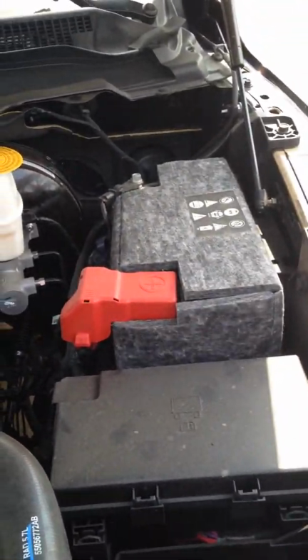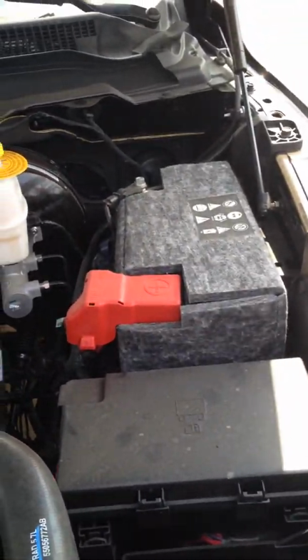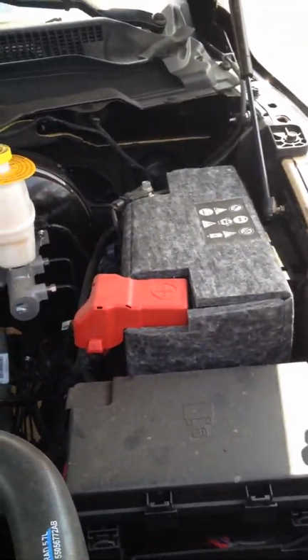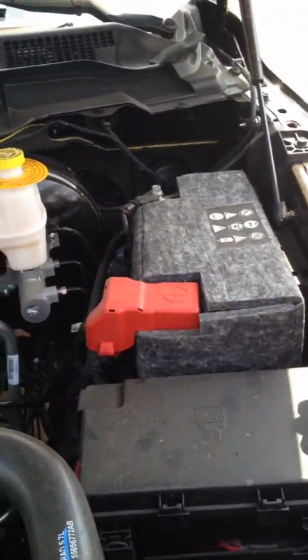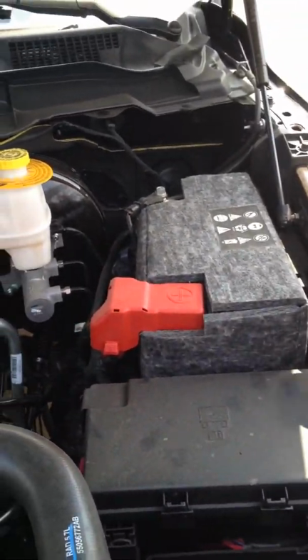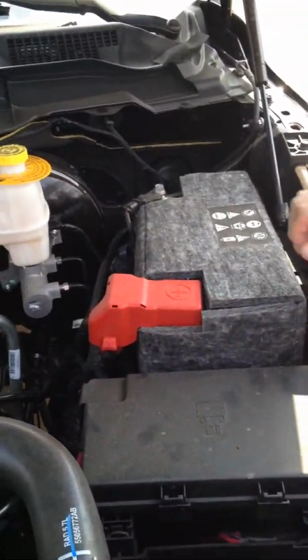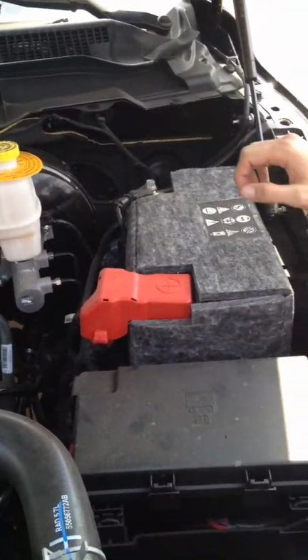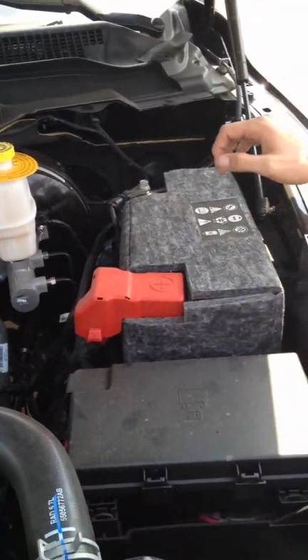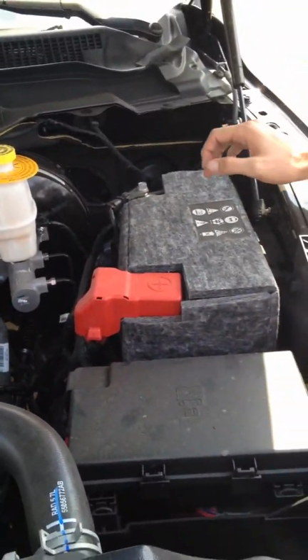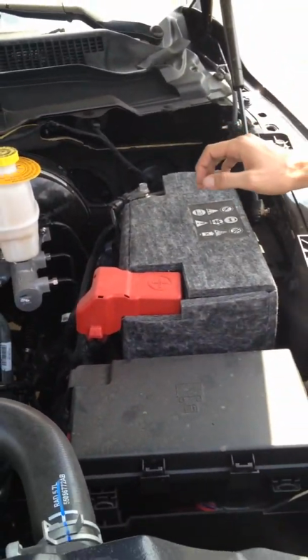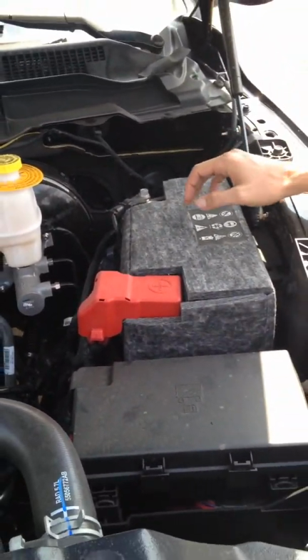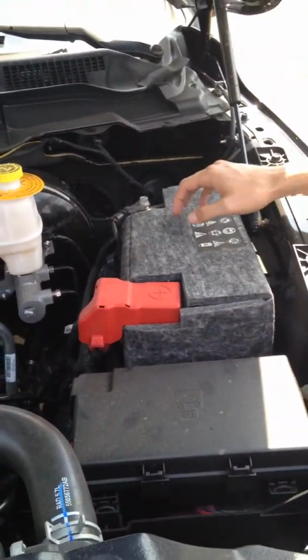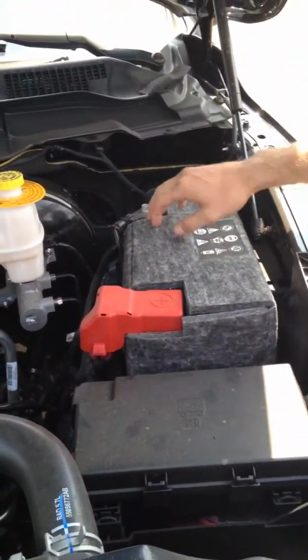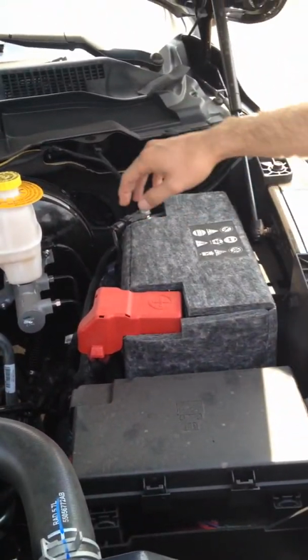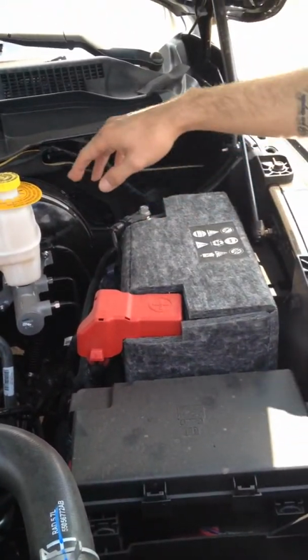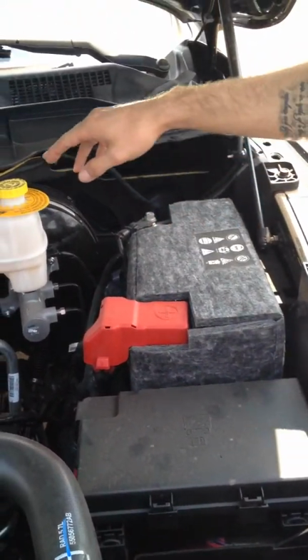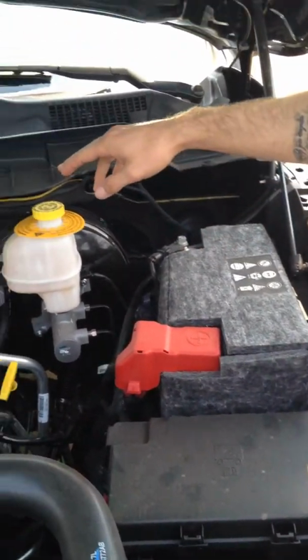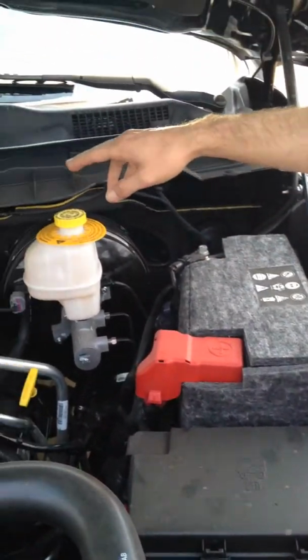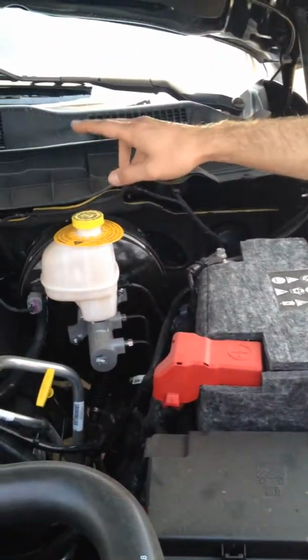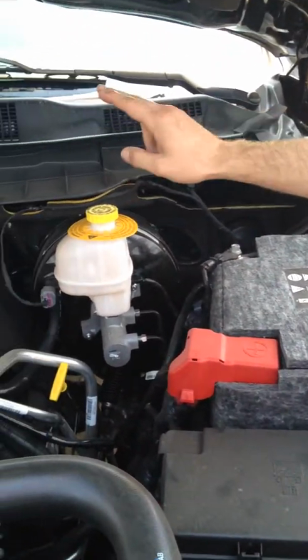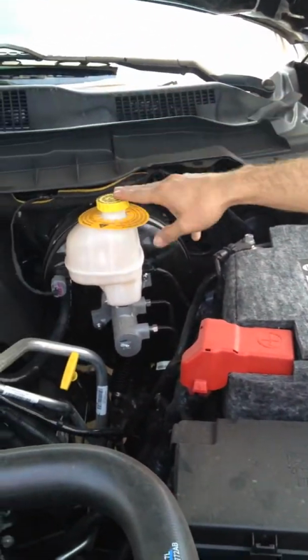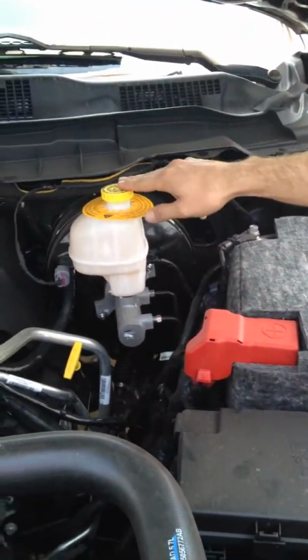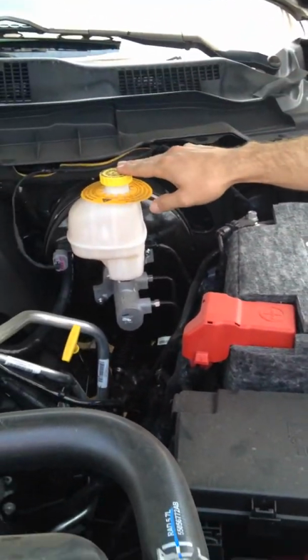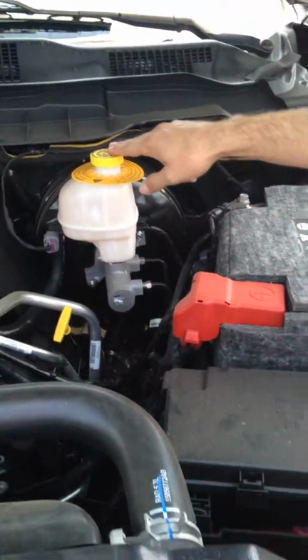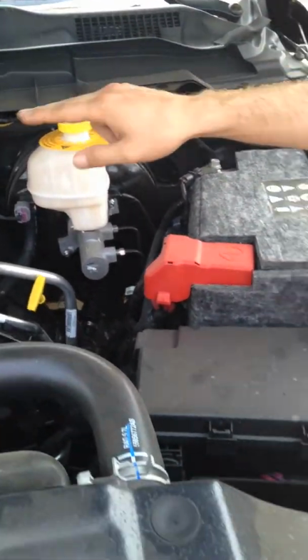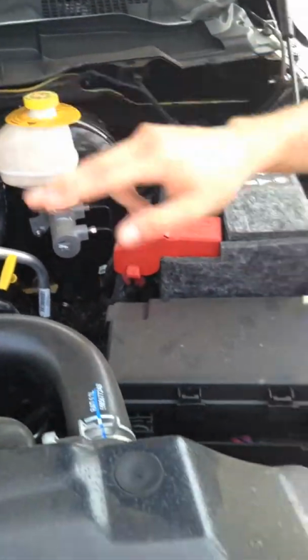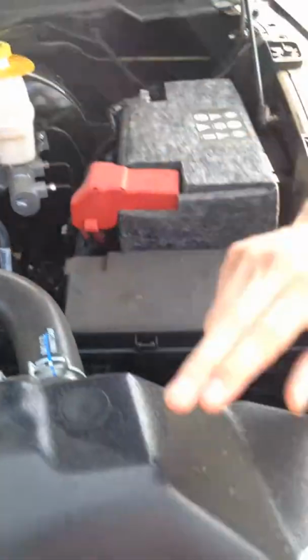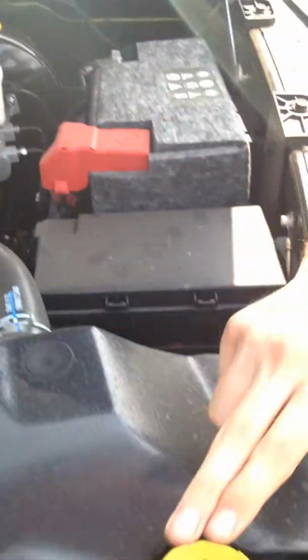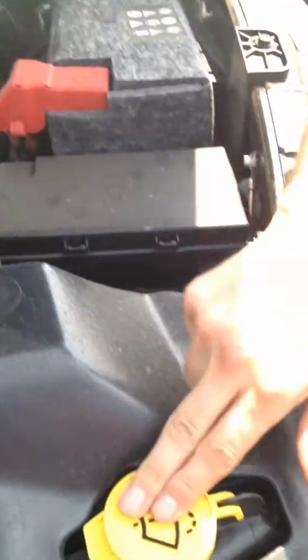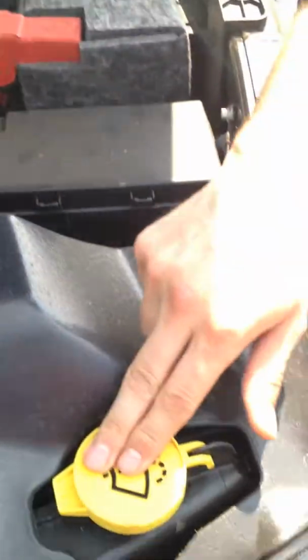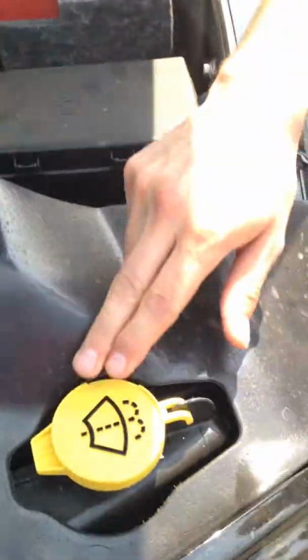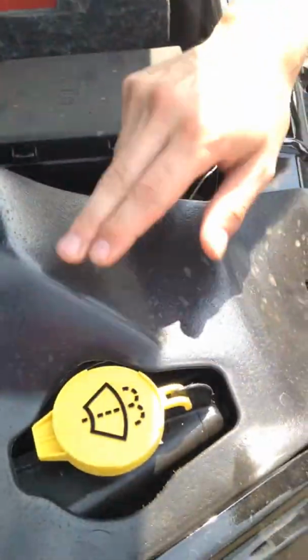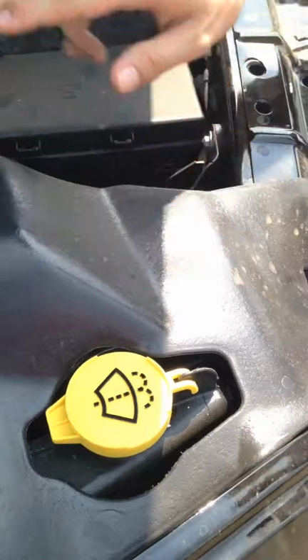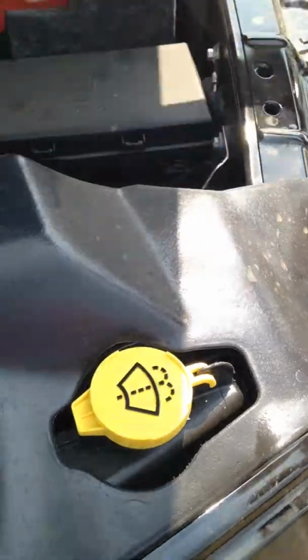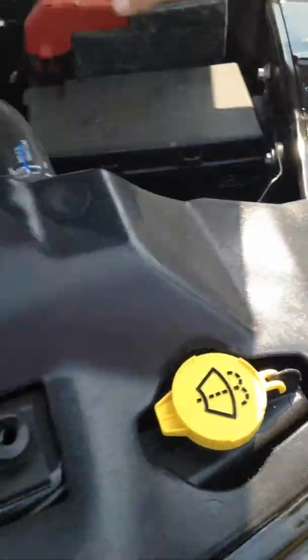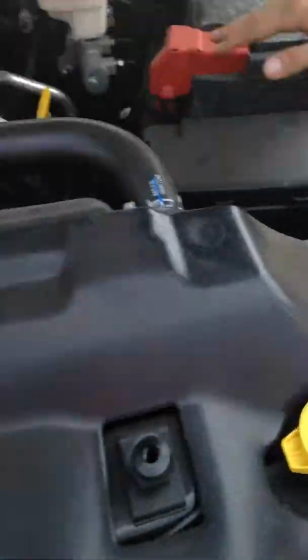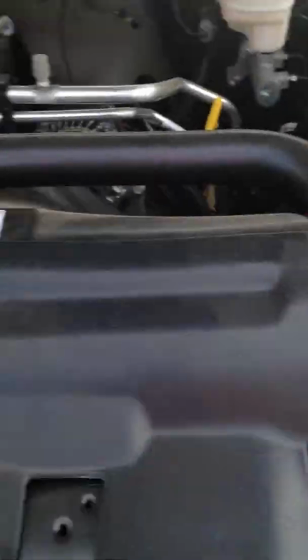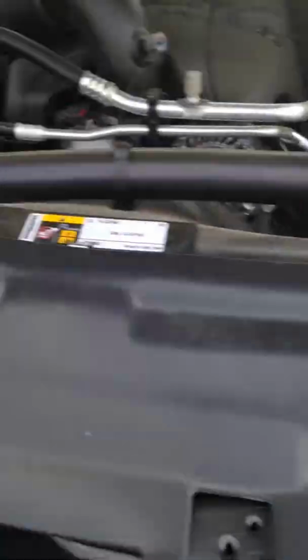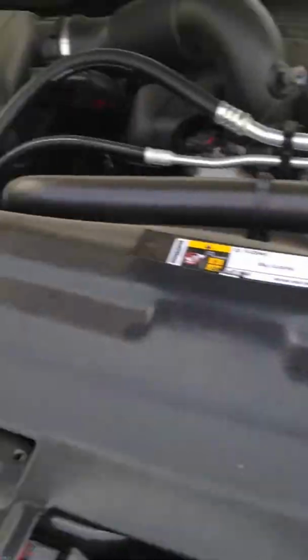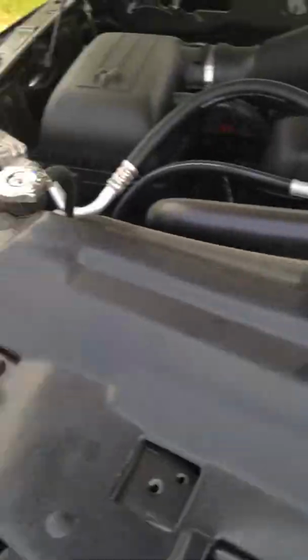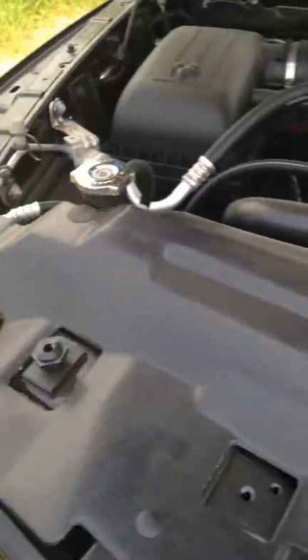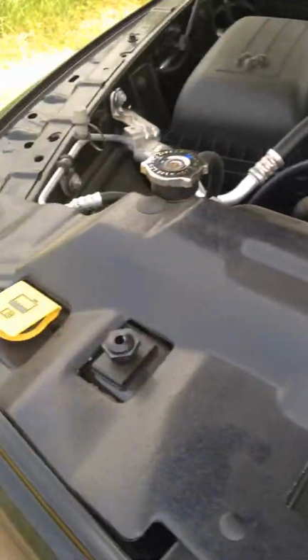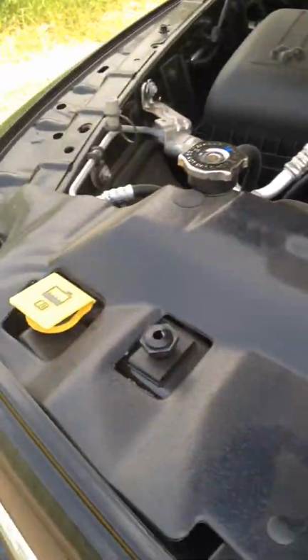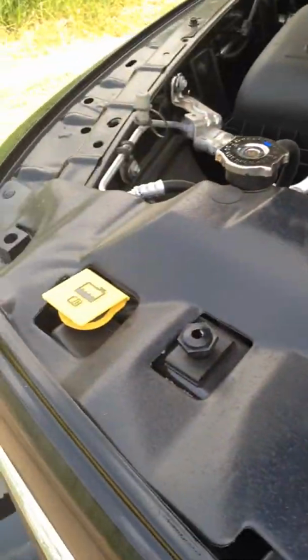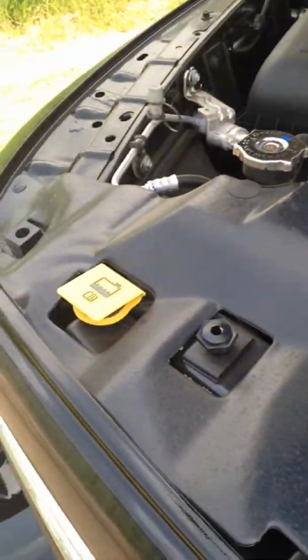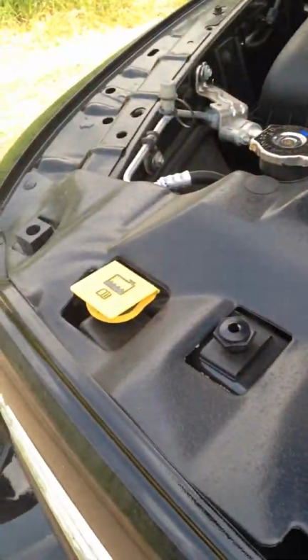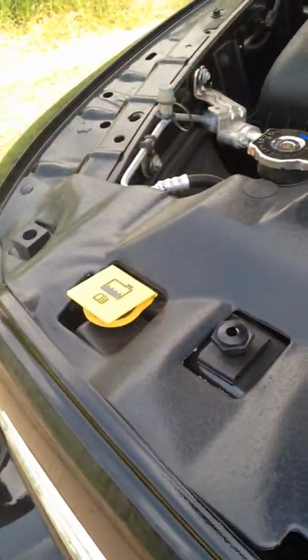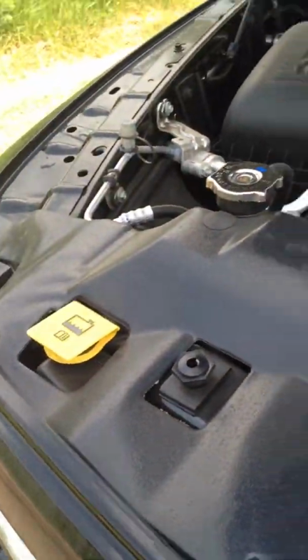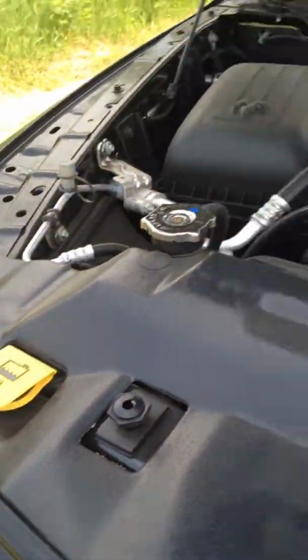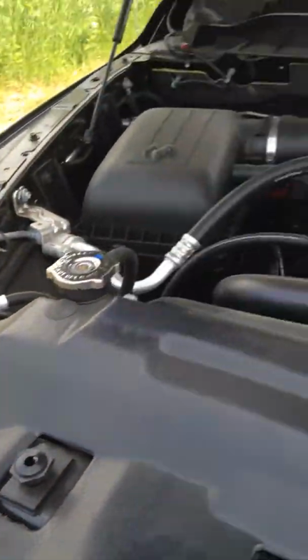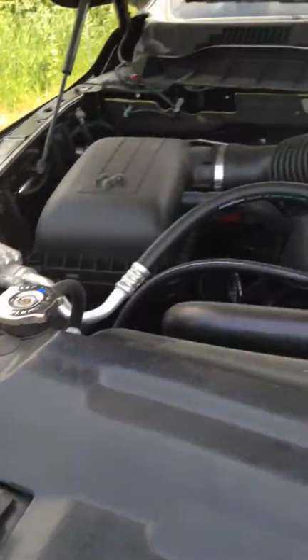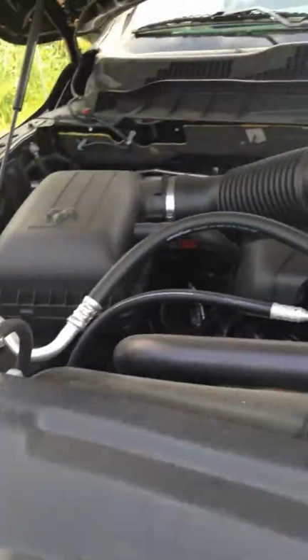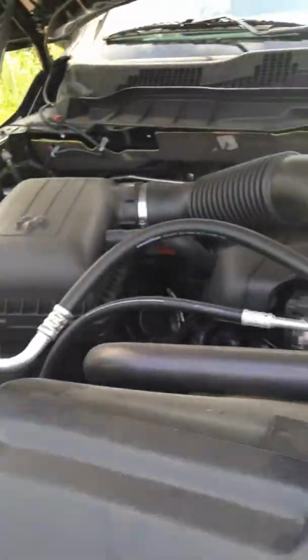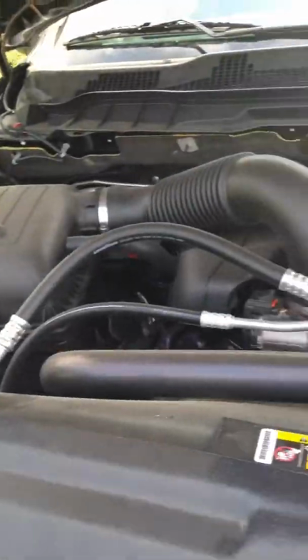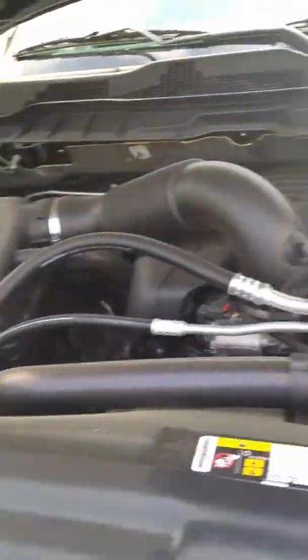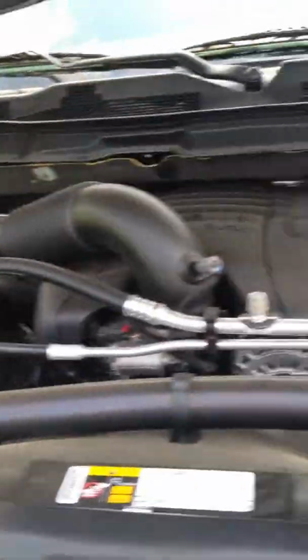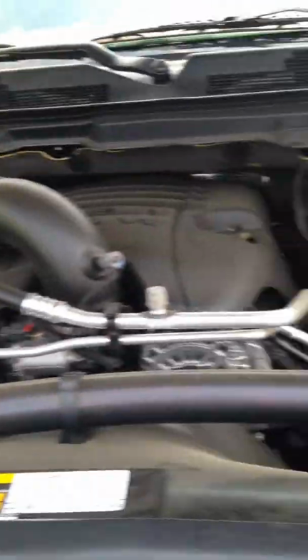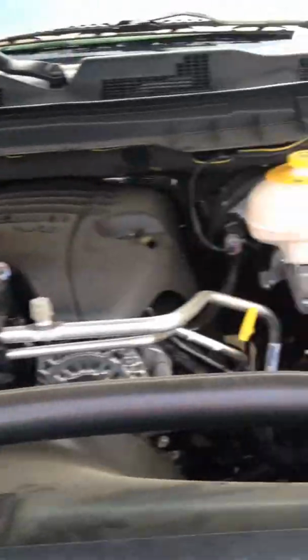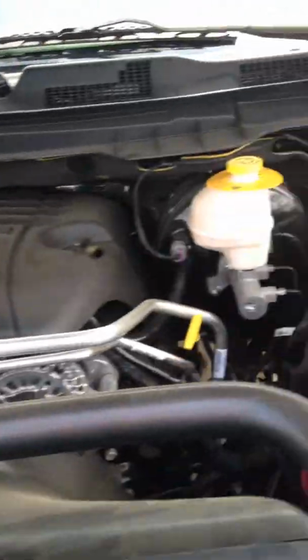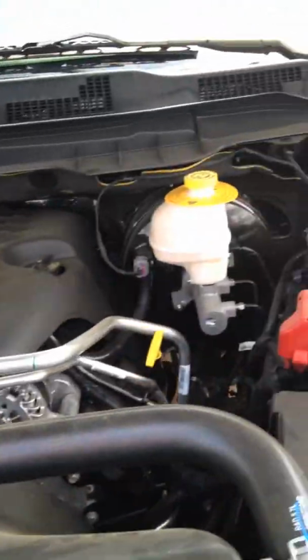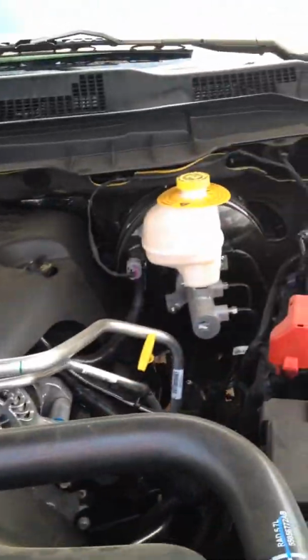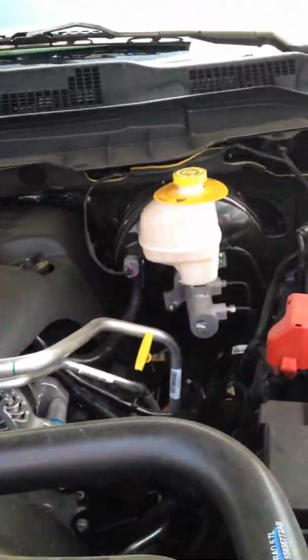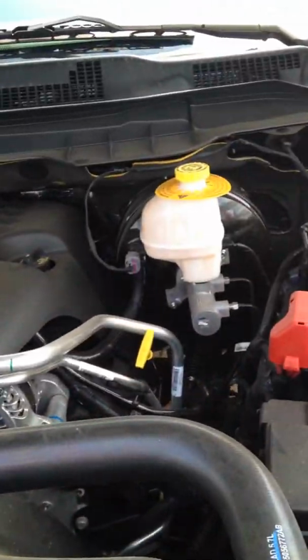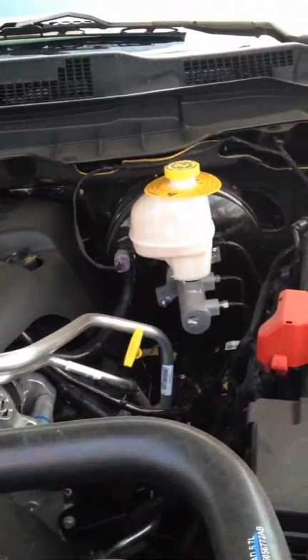Something nice that Dodge does for us is label all the self-maintenance points in yellow. So all the yellow points you can do yourself — anything else, get a licensed mechanic to do.